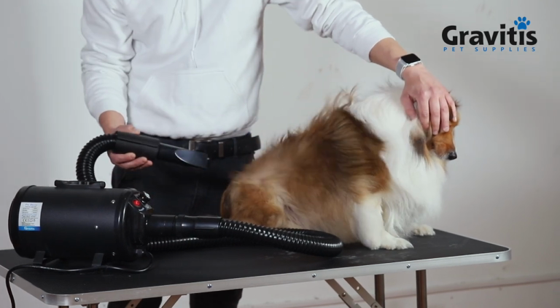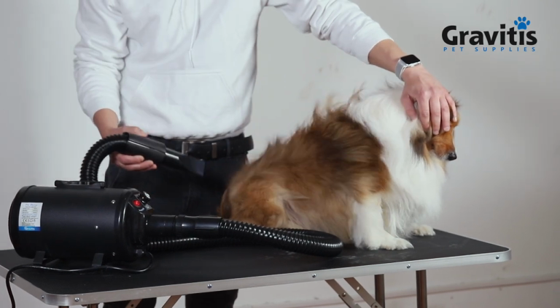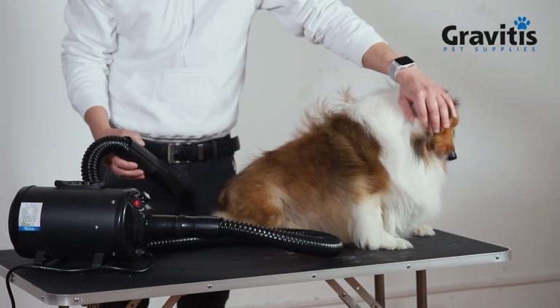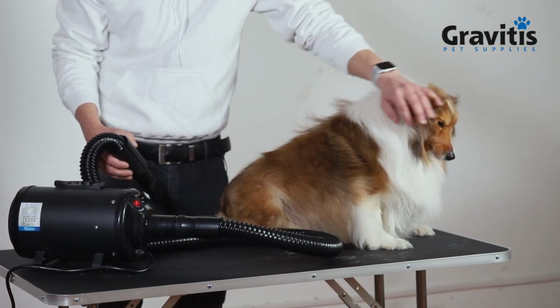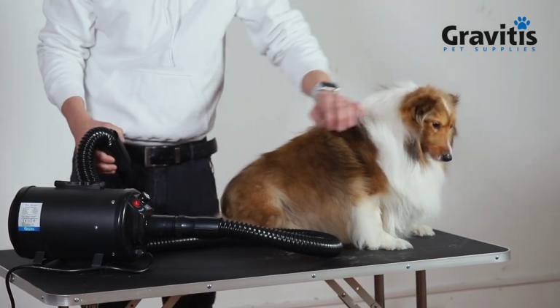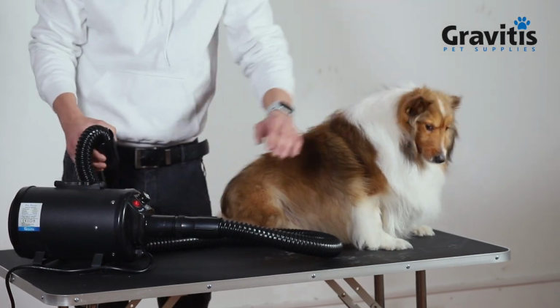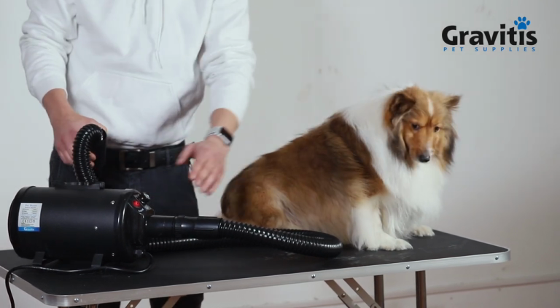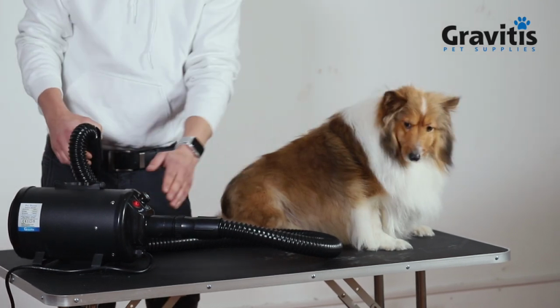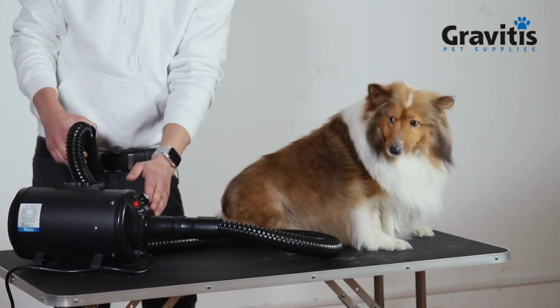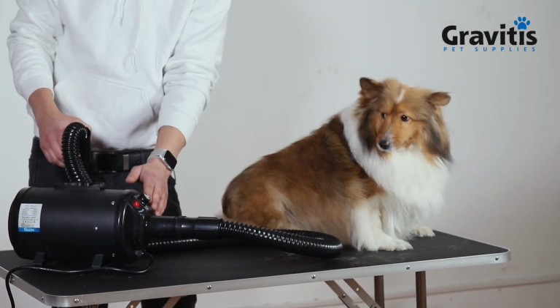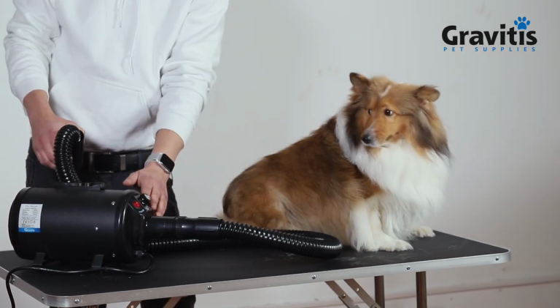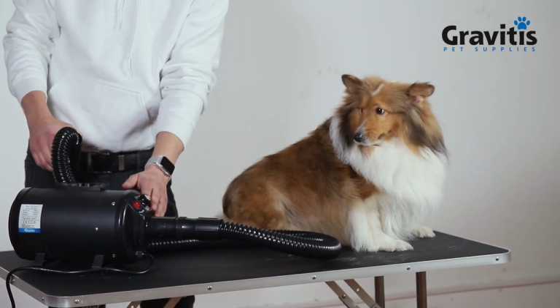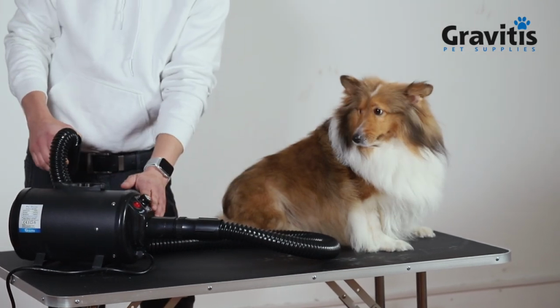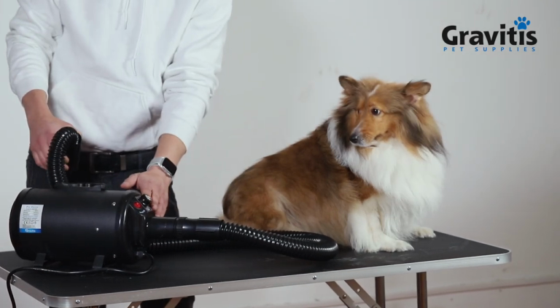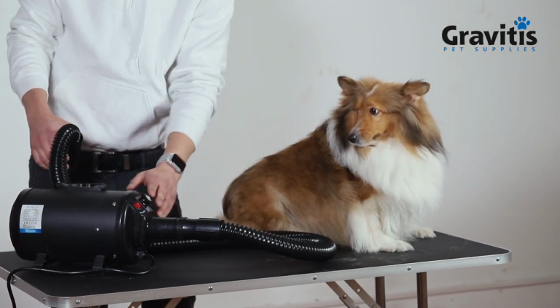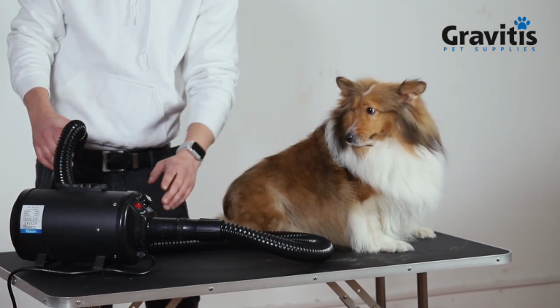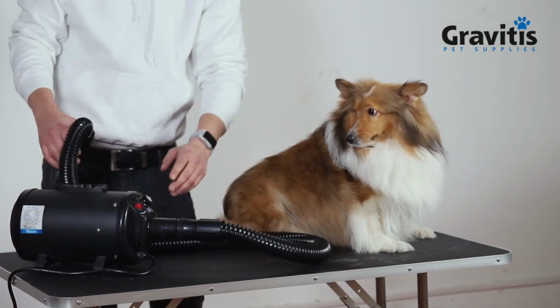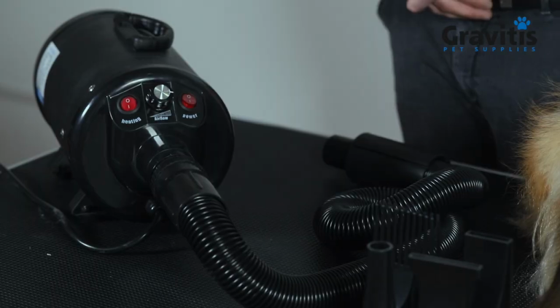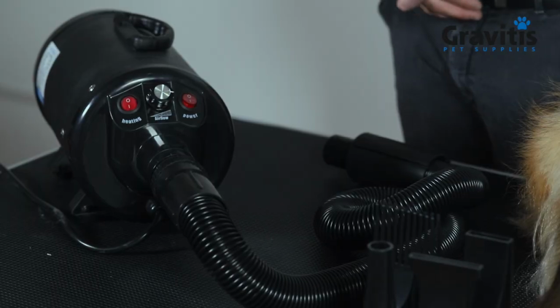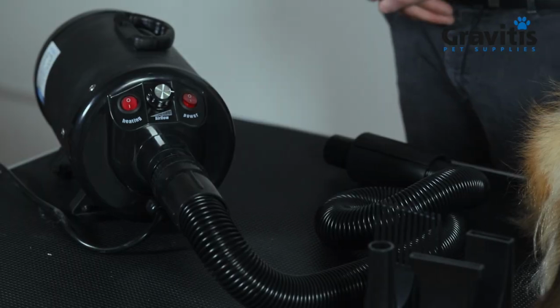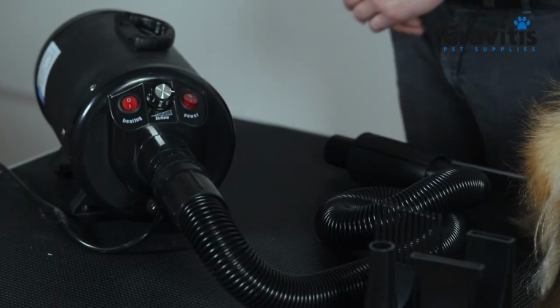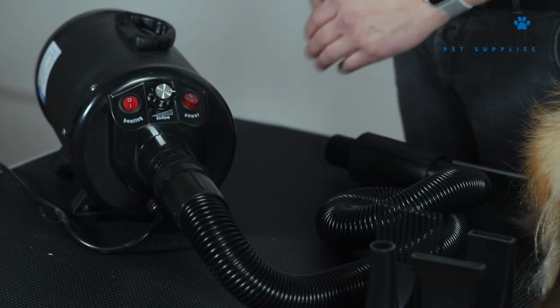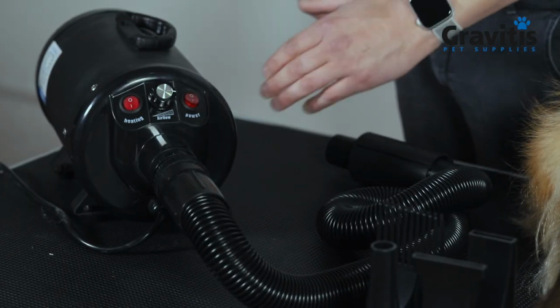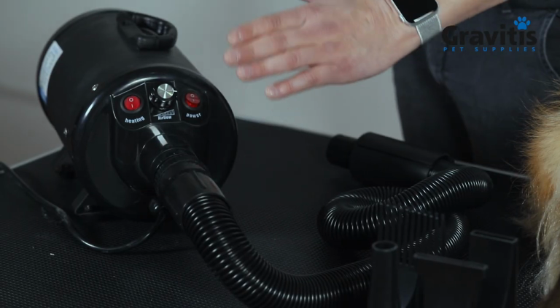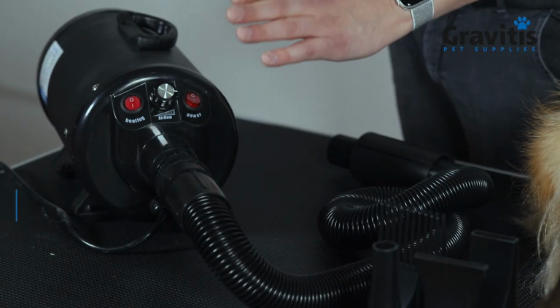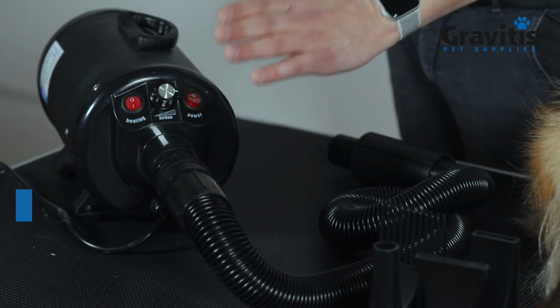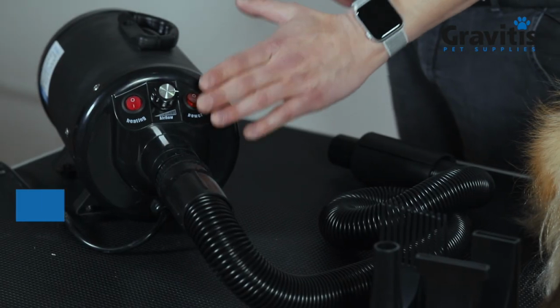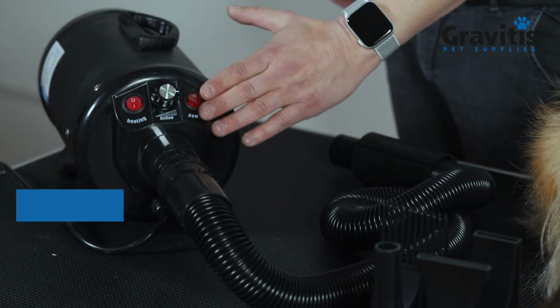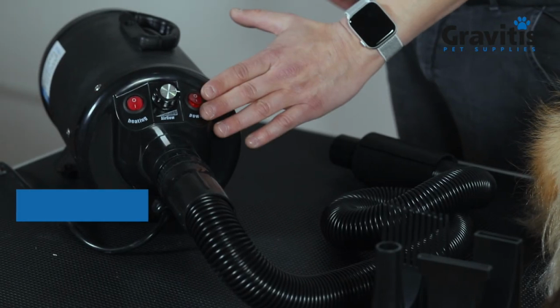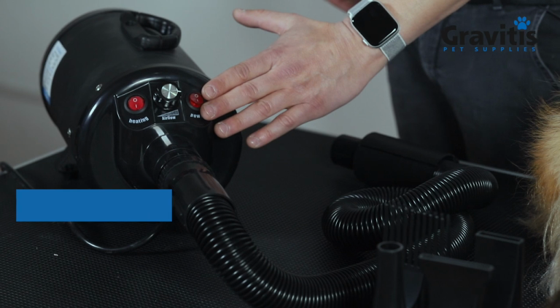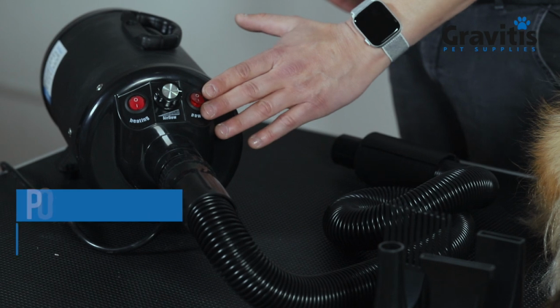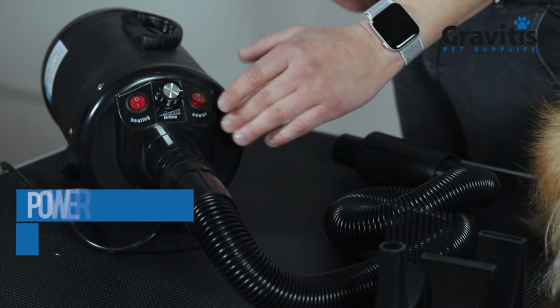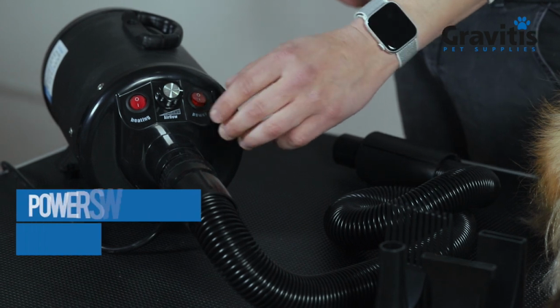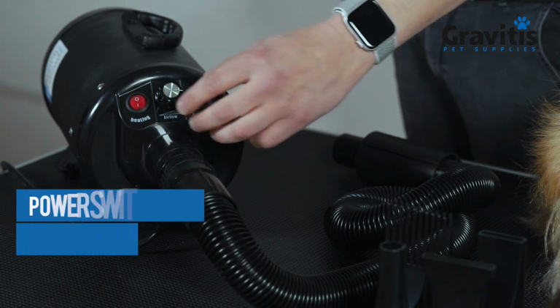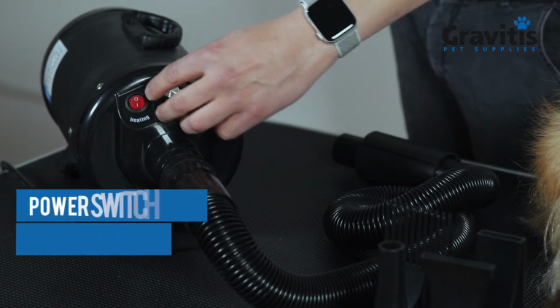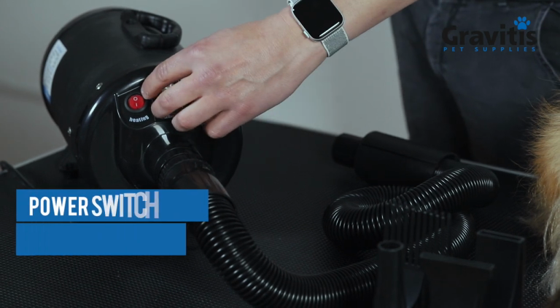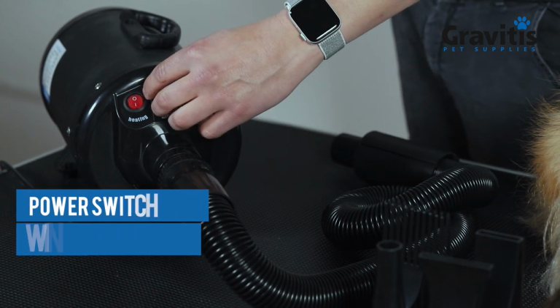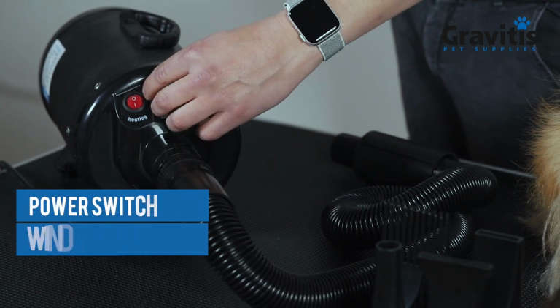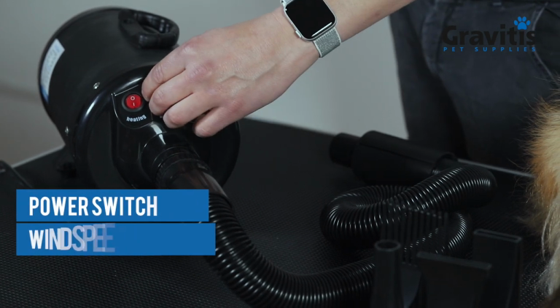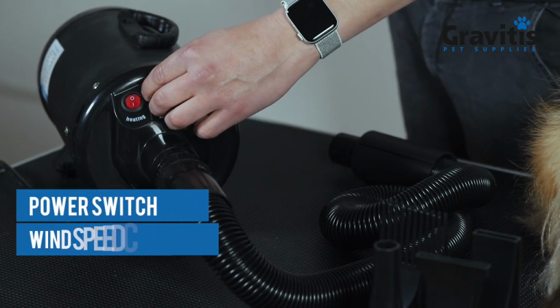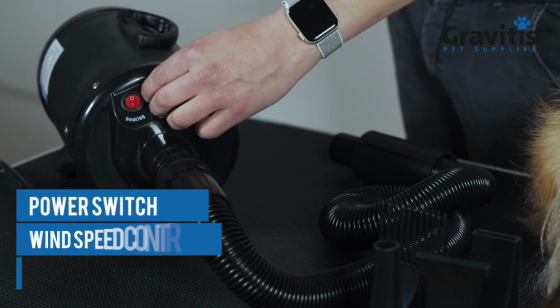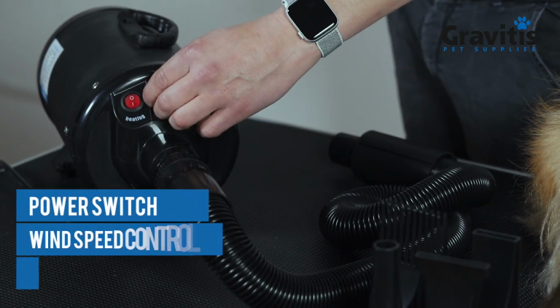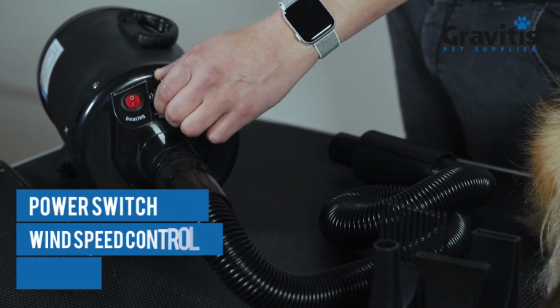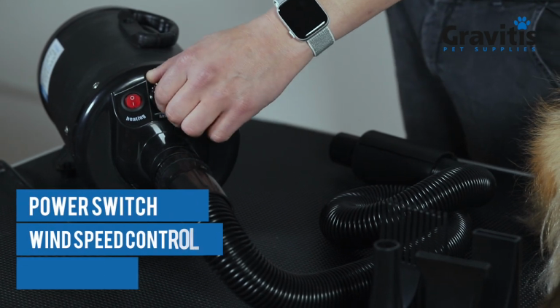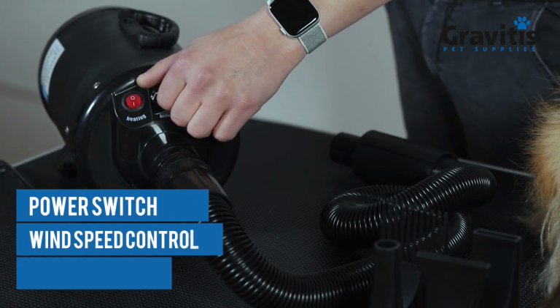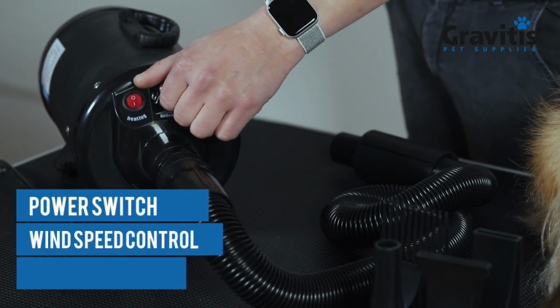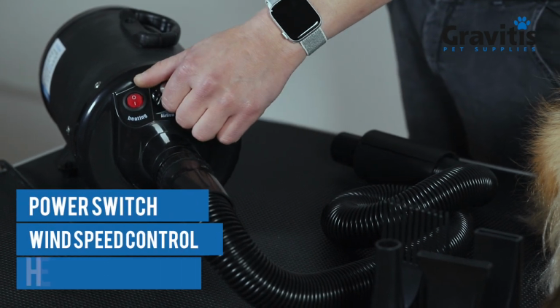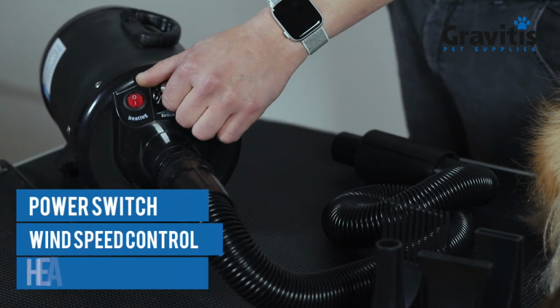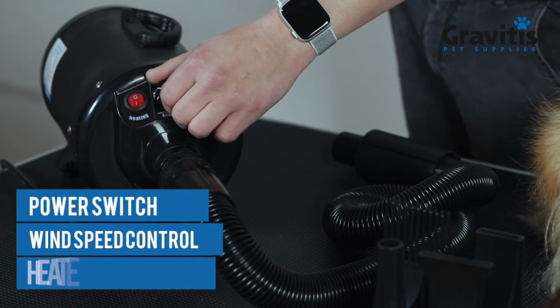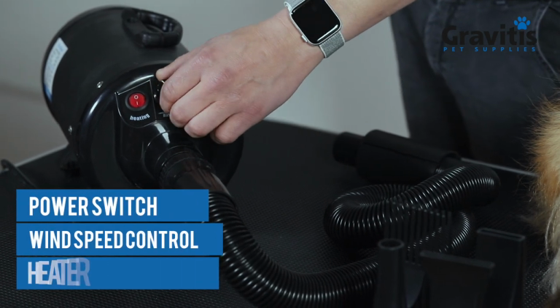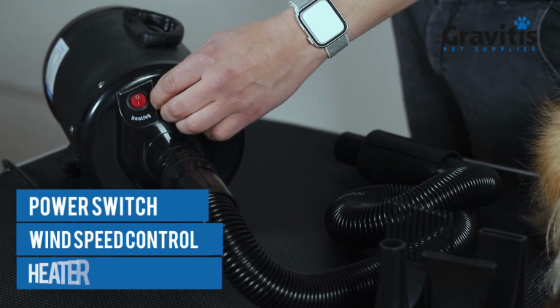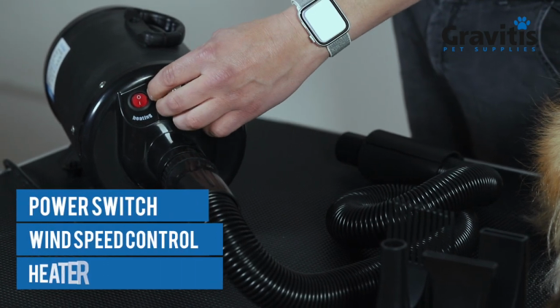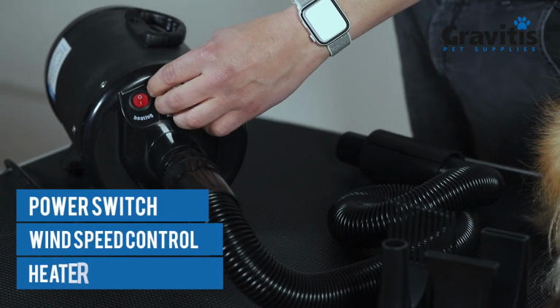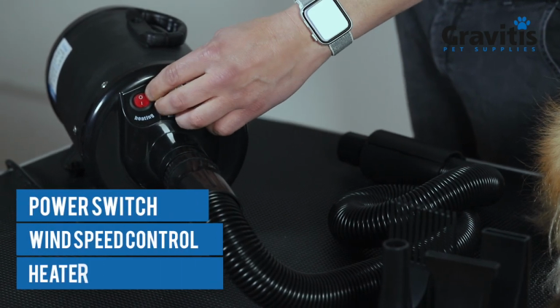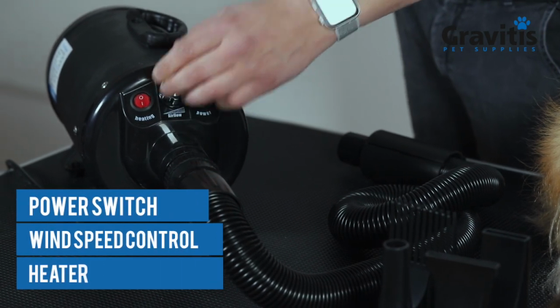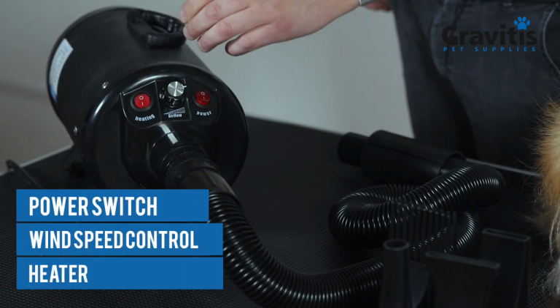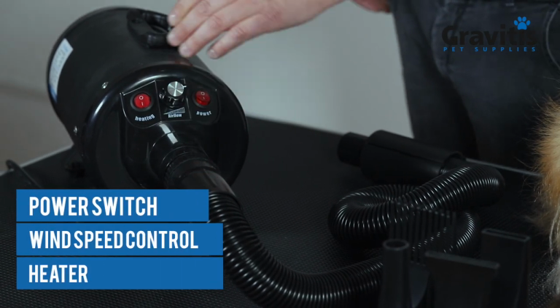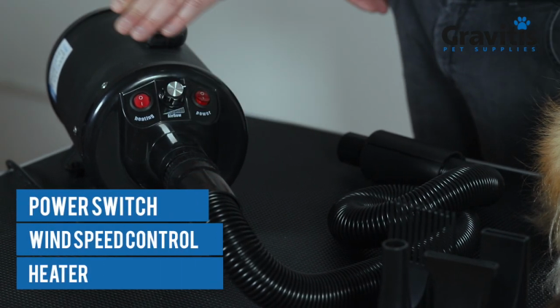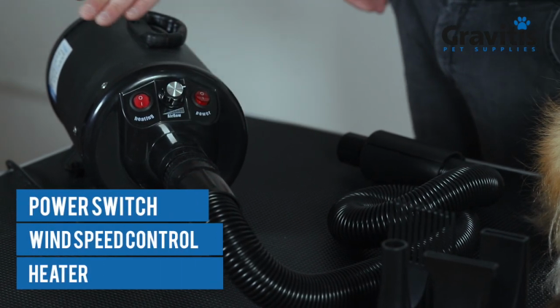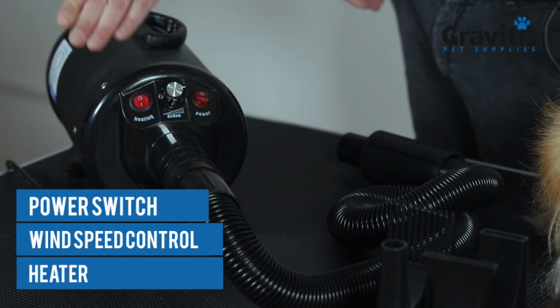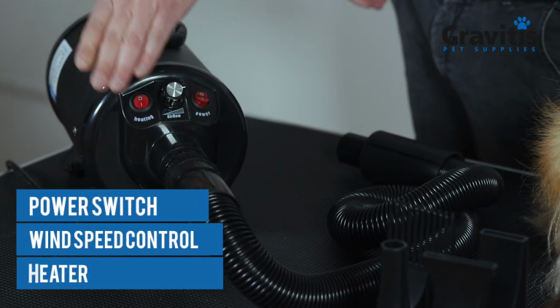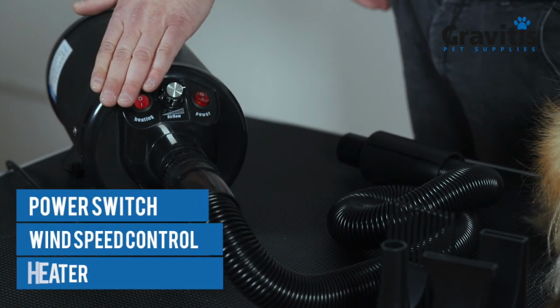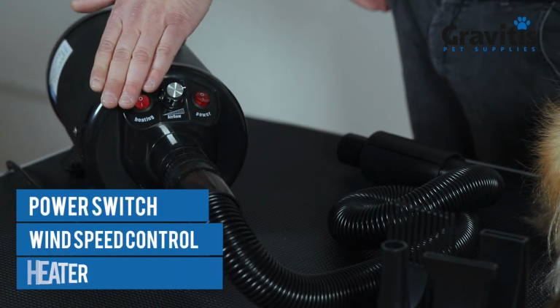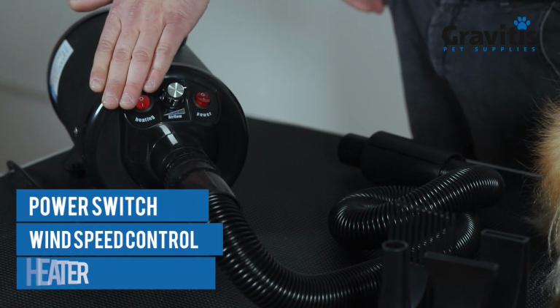Controls for the dryer are very simple. We have a power switch, wind speed control, and heater.